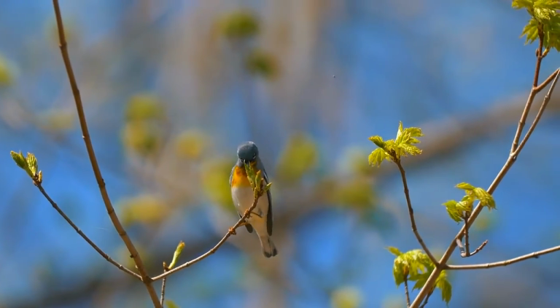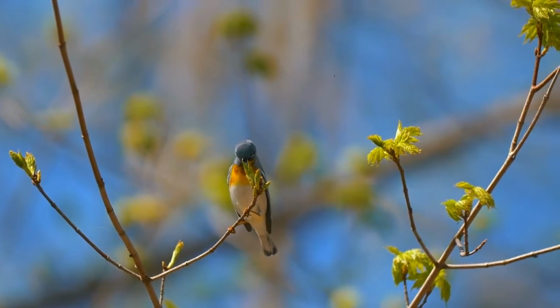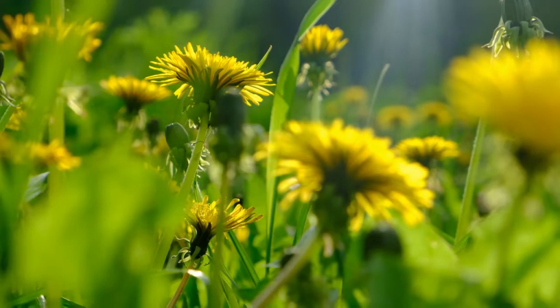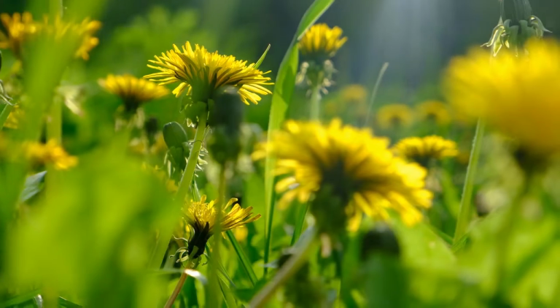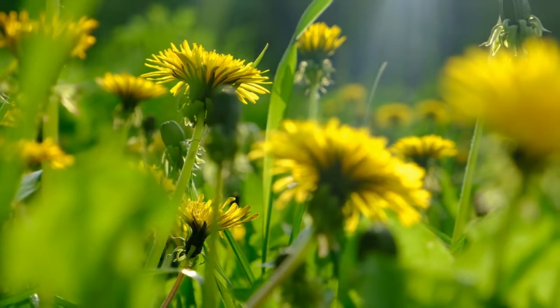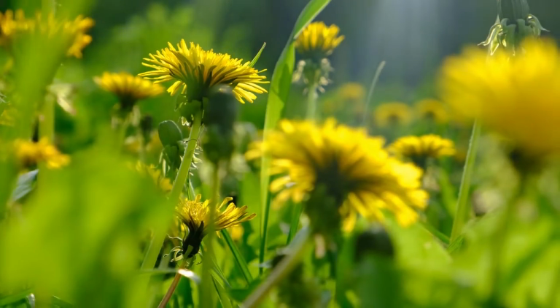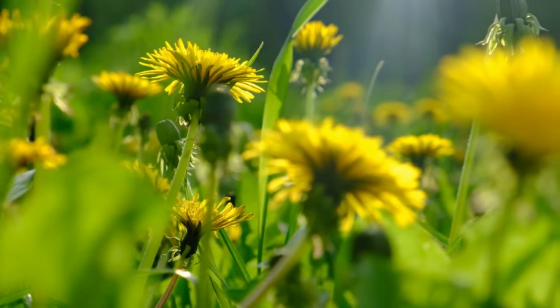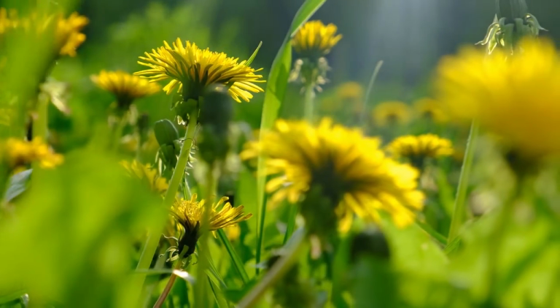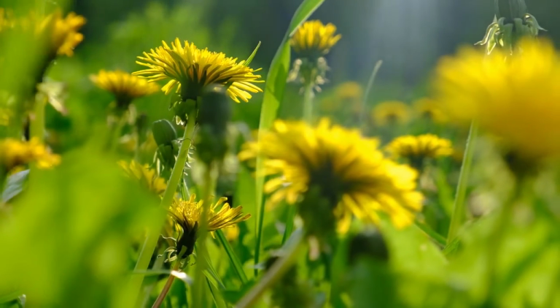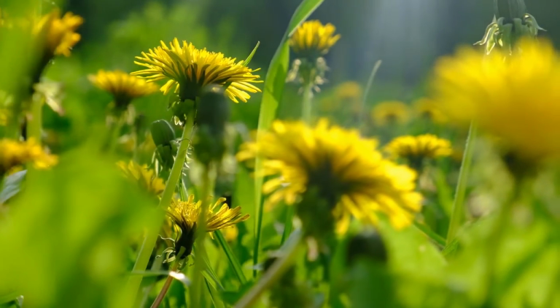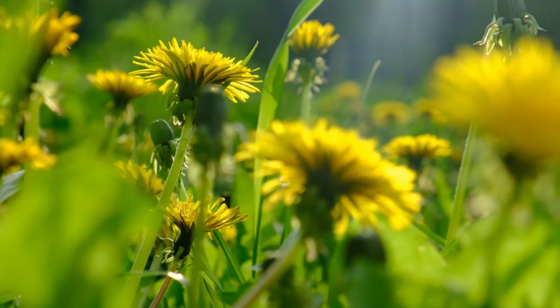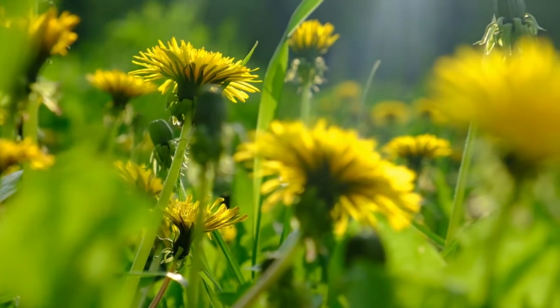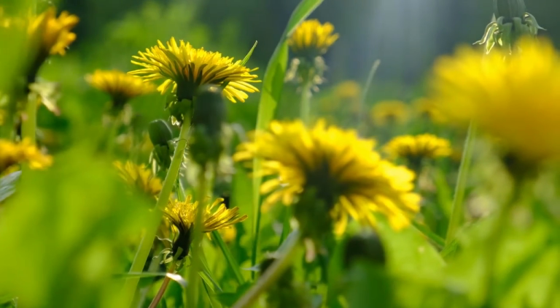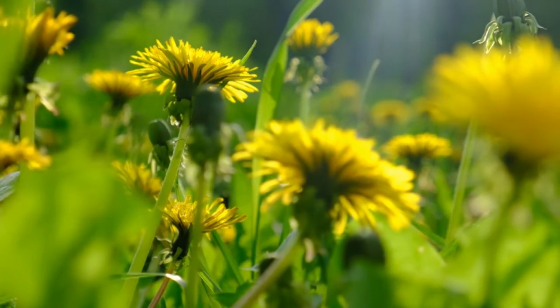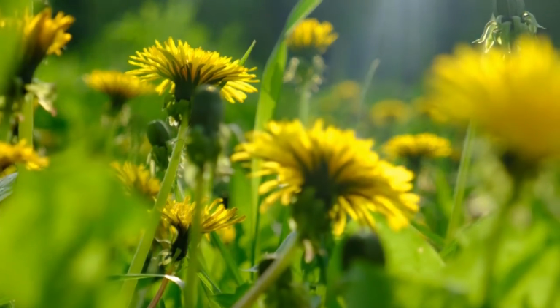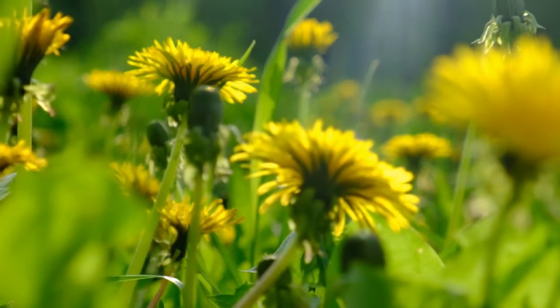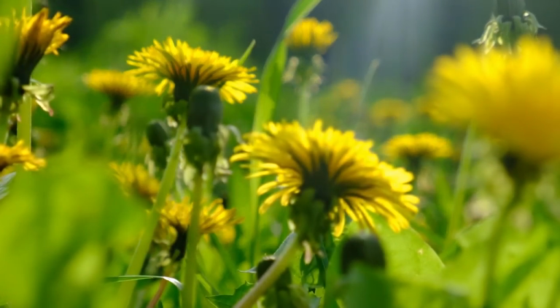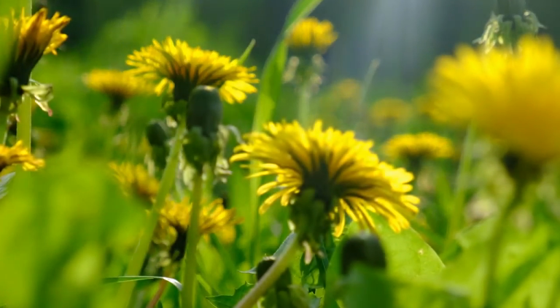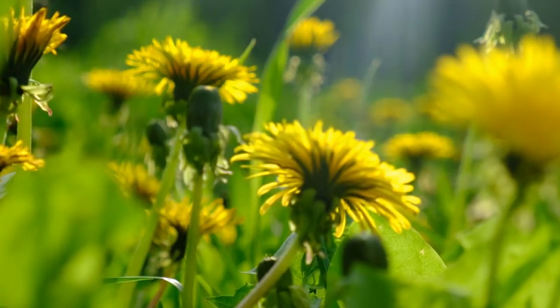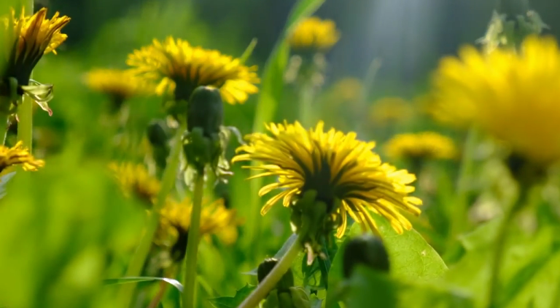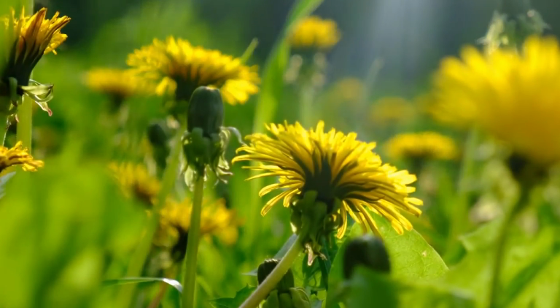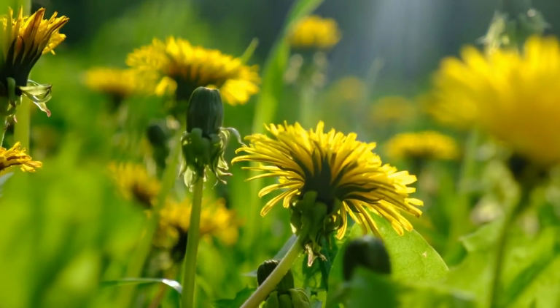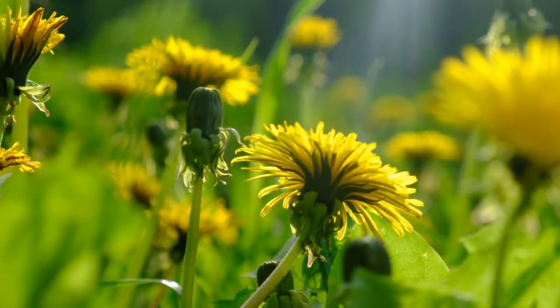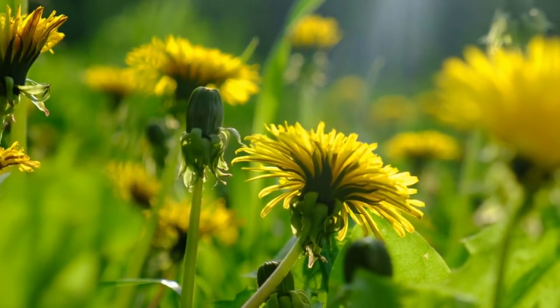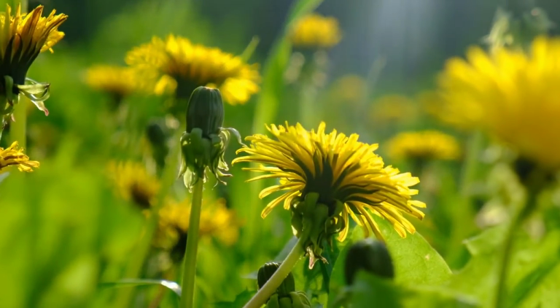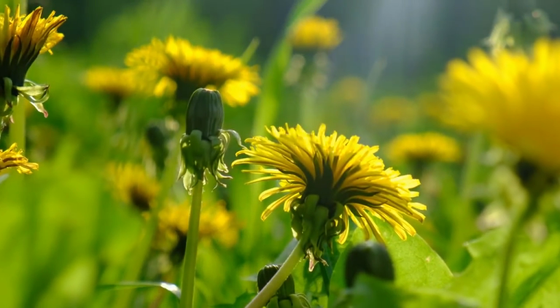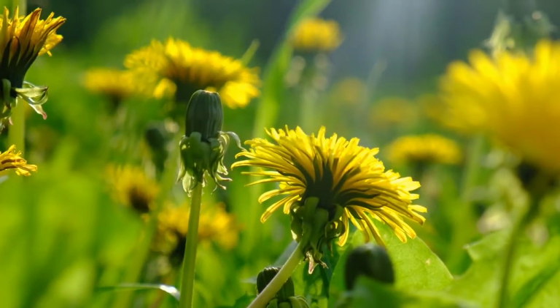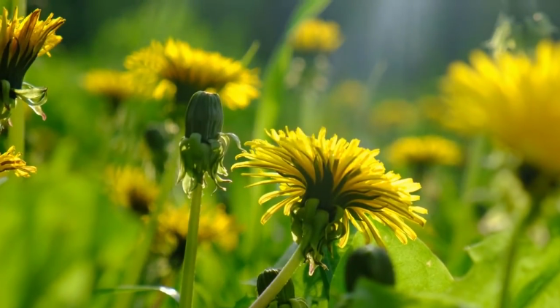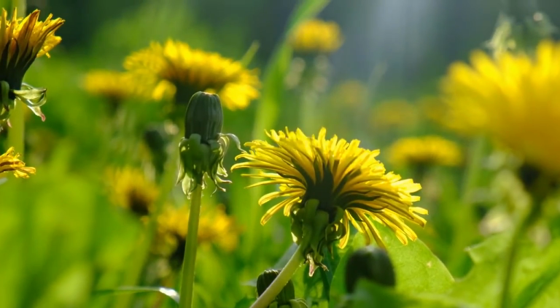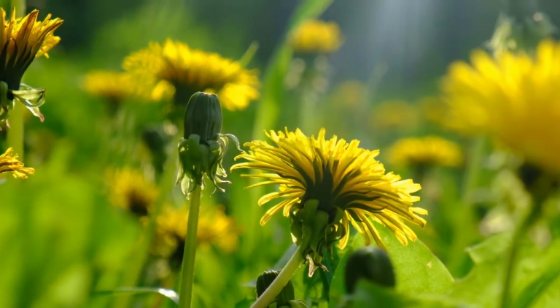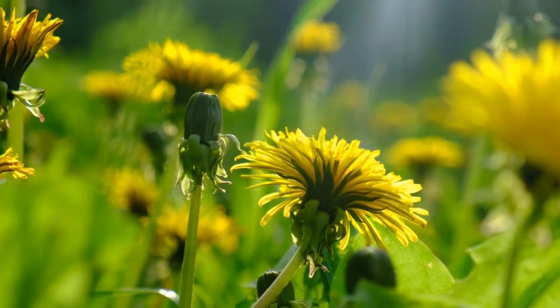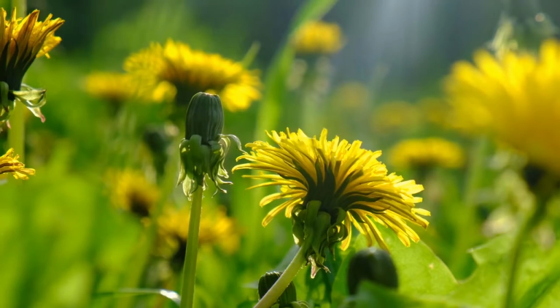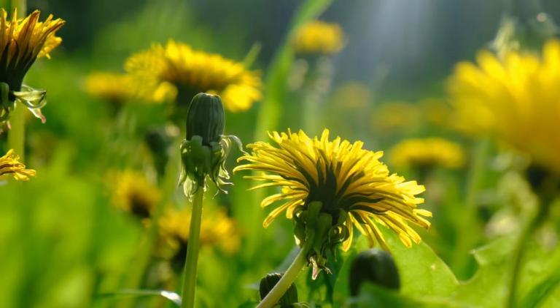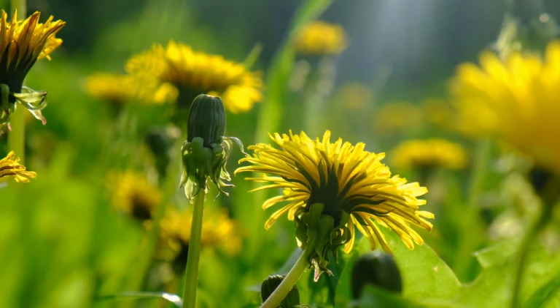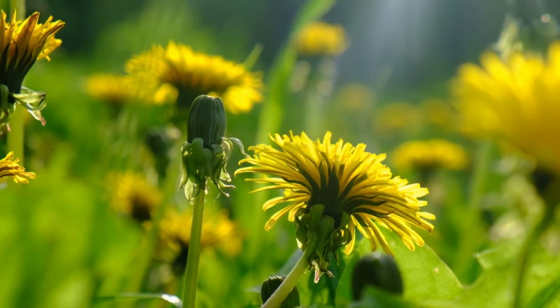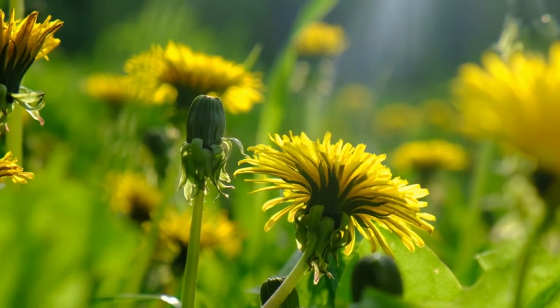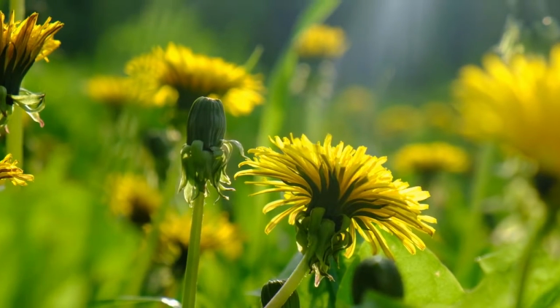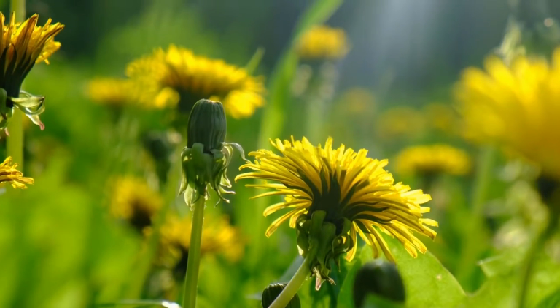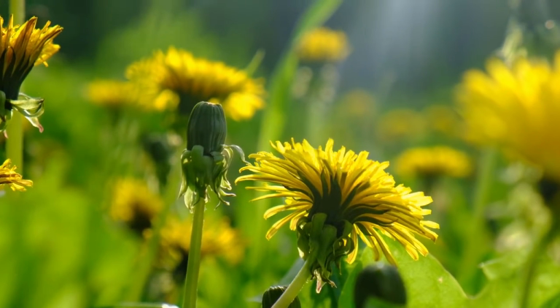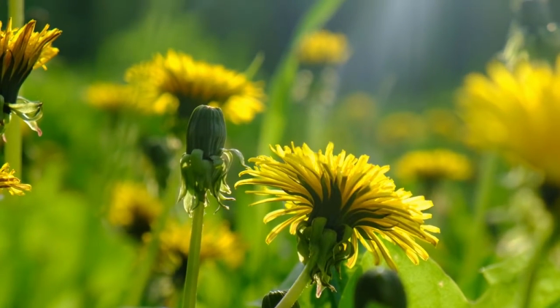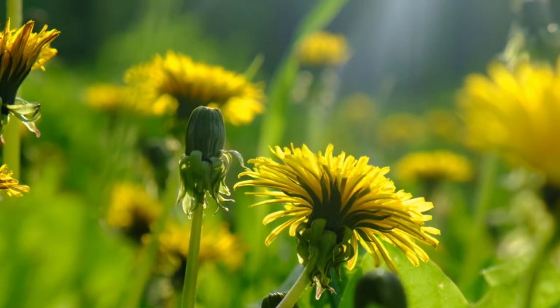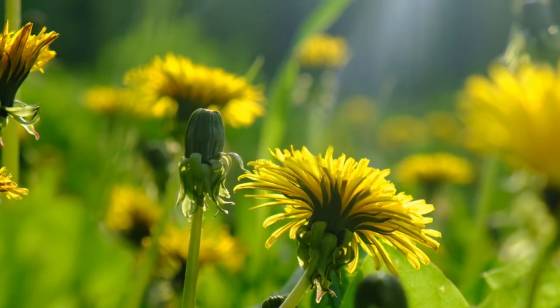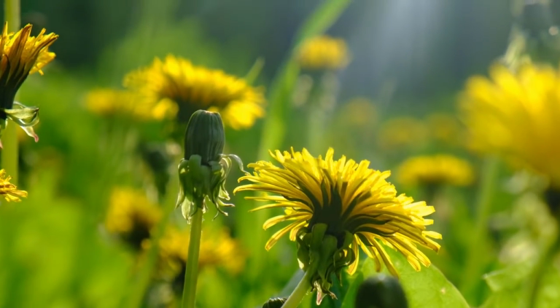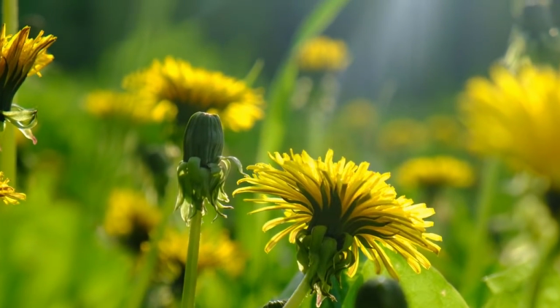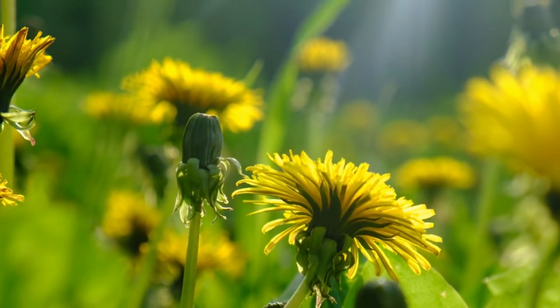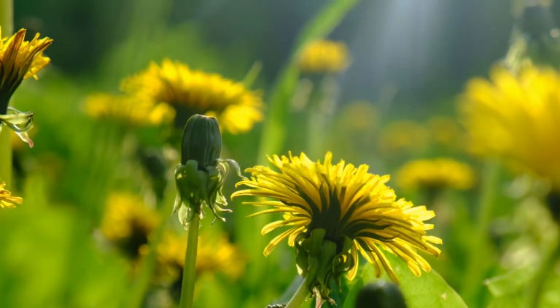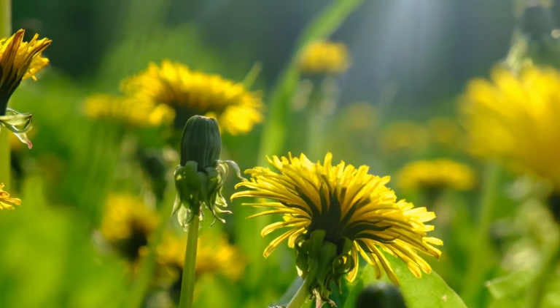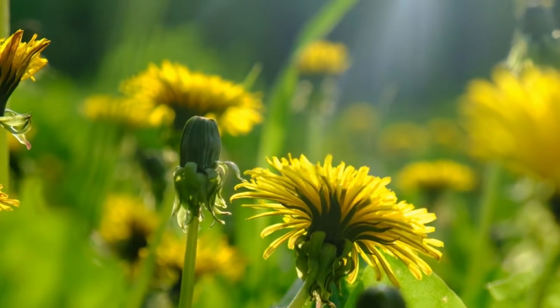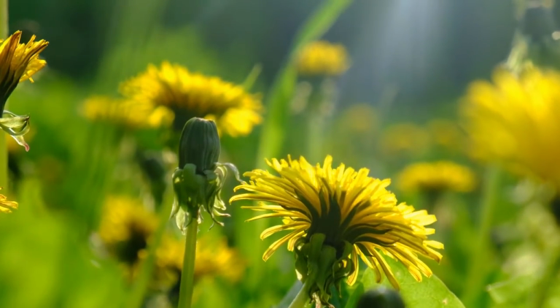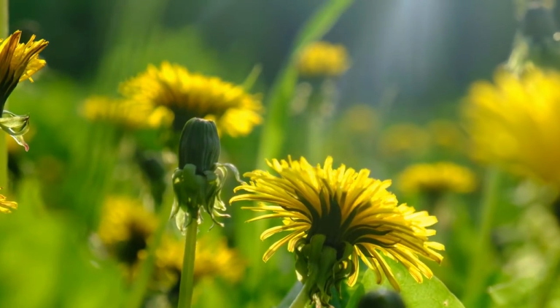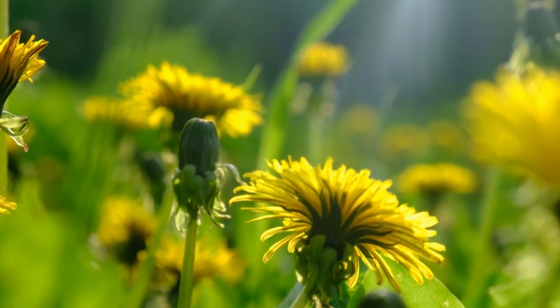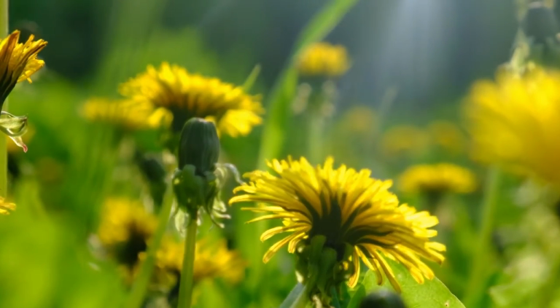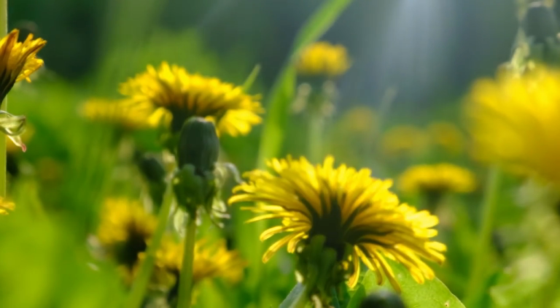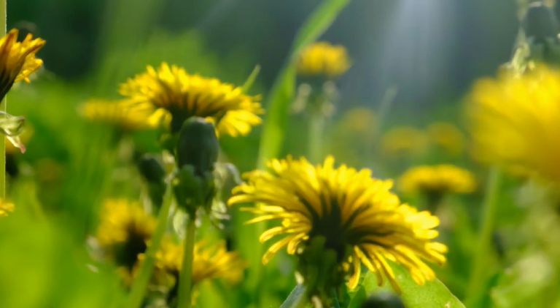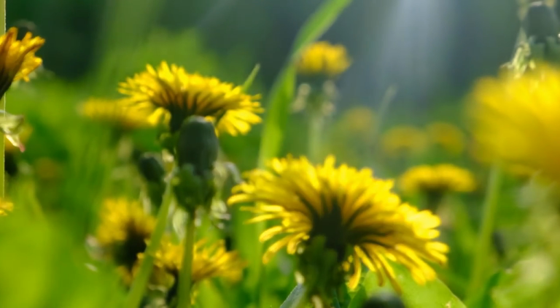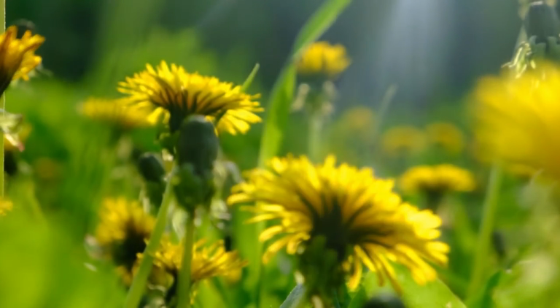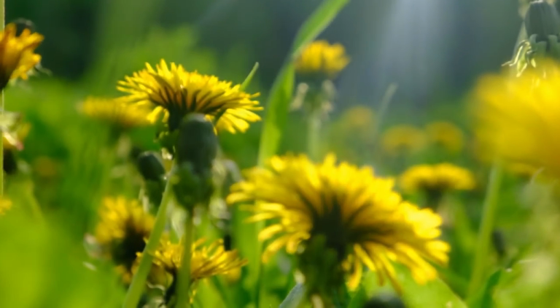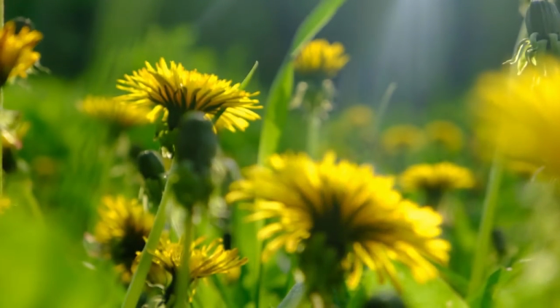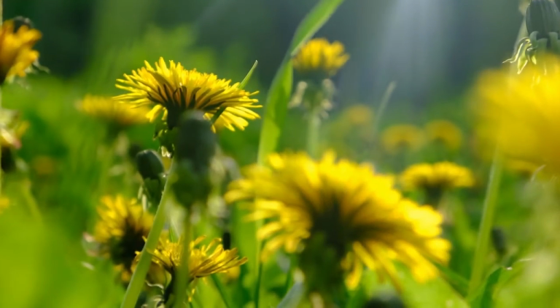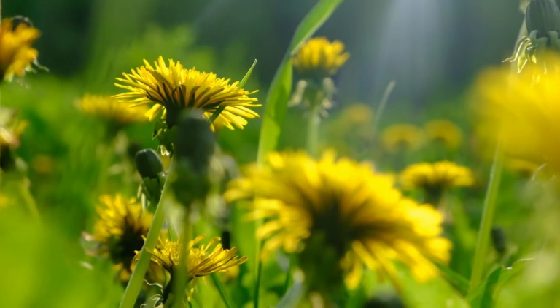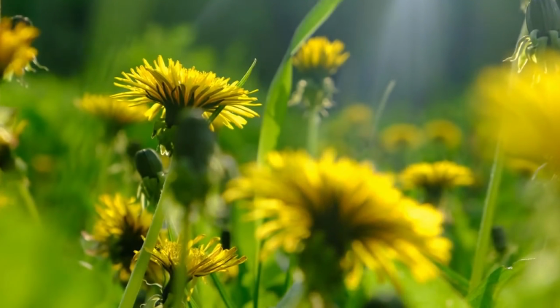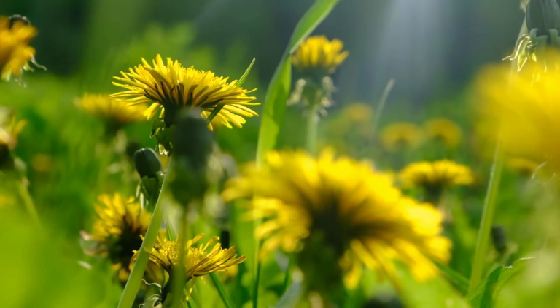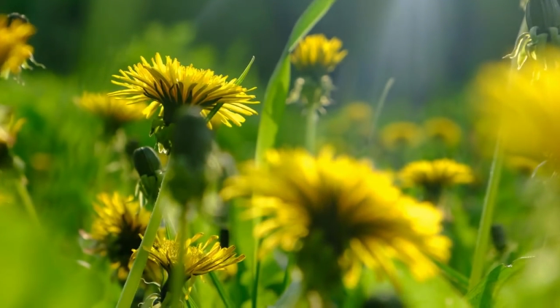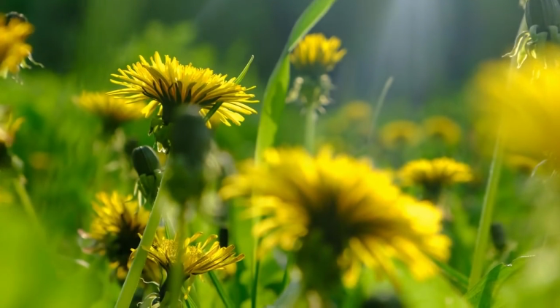Remember to spare the dandelions and save the bees. Common dandelions, especially now in spring, are a critical food source for honeybees and other pollinators.